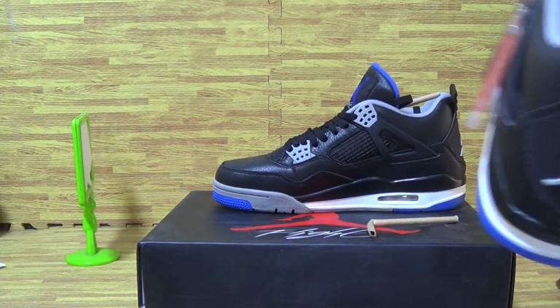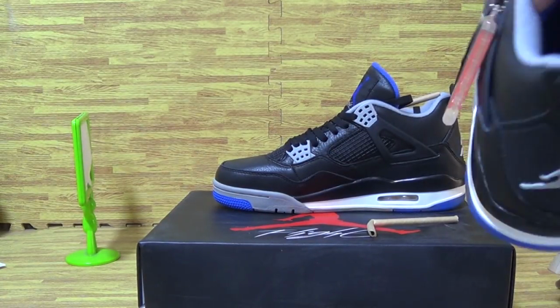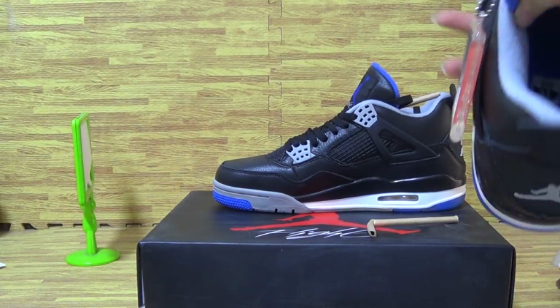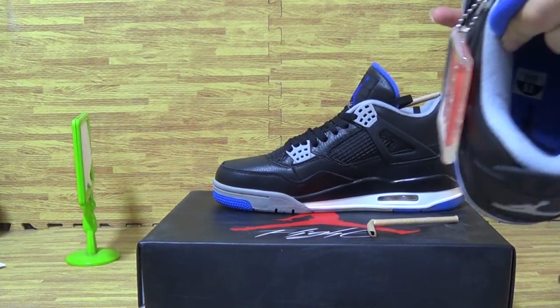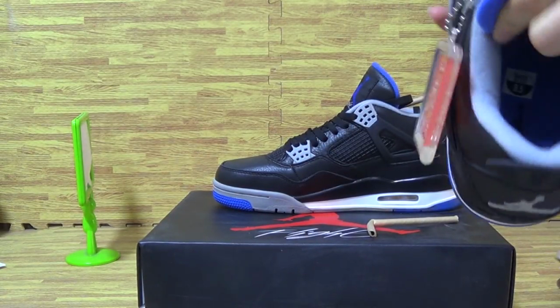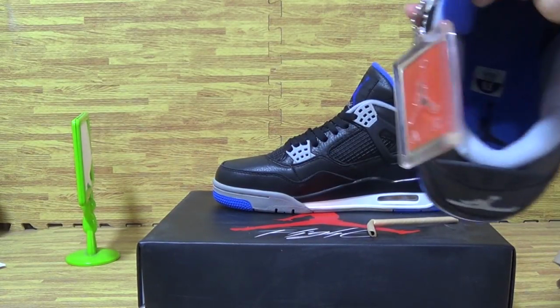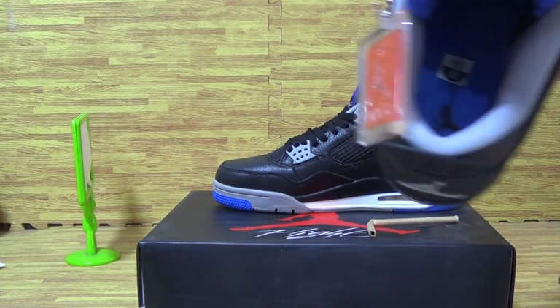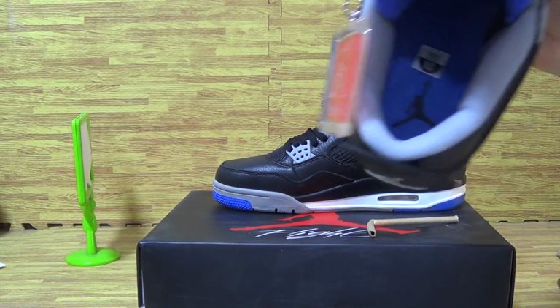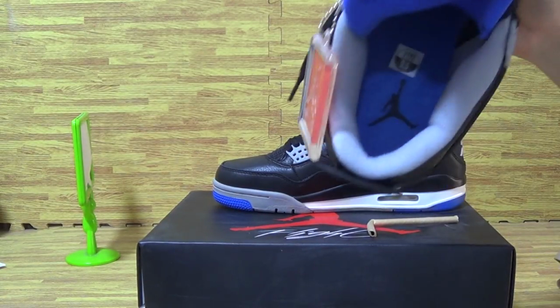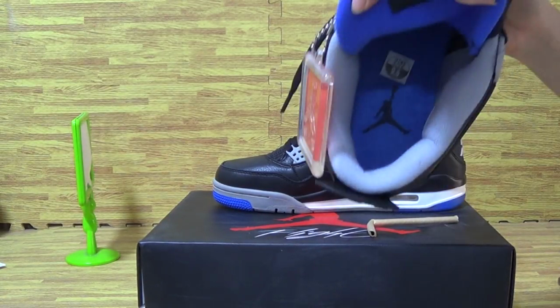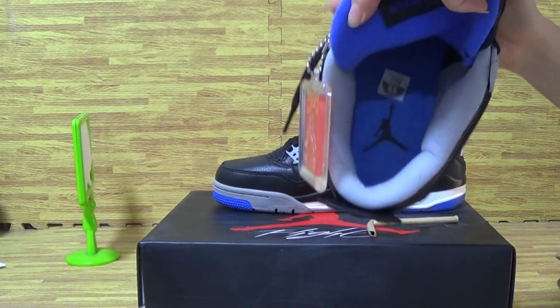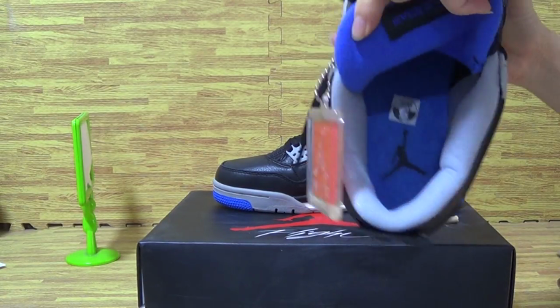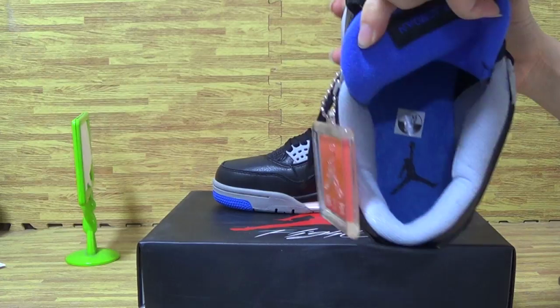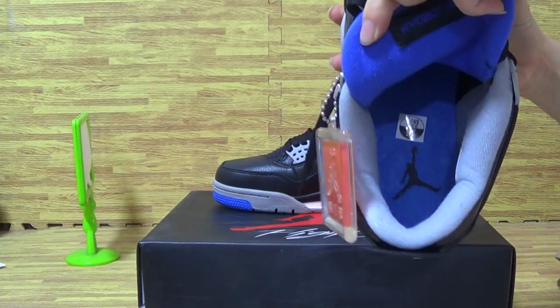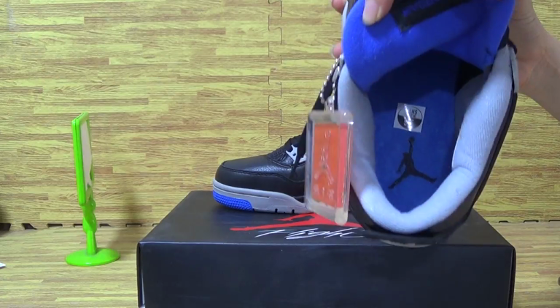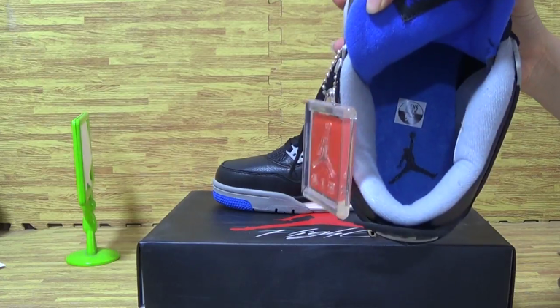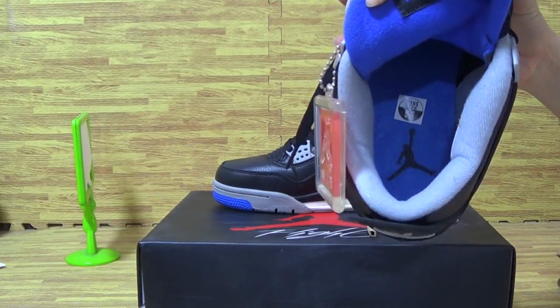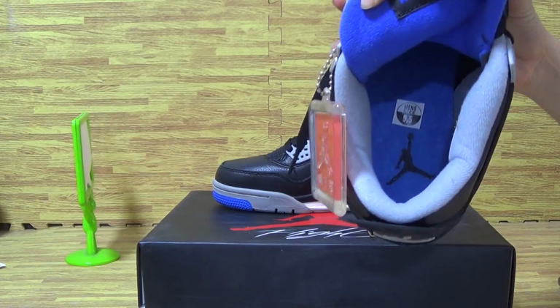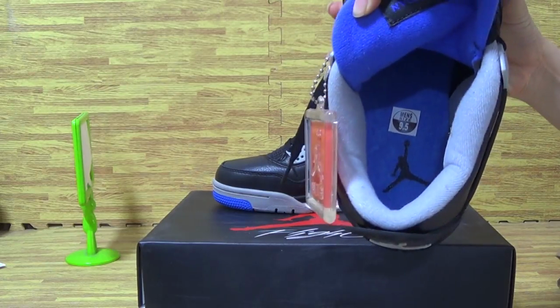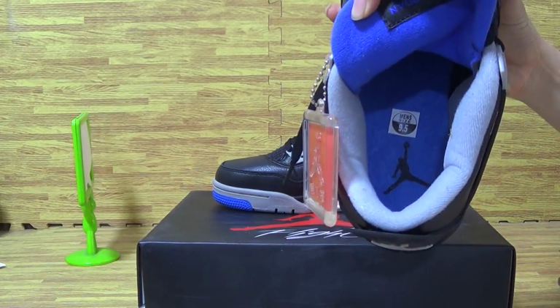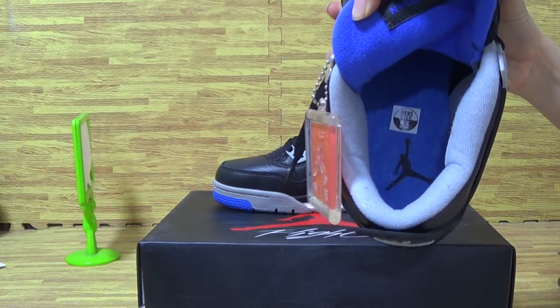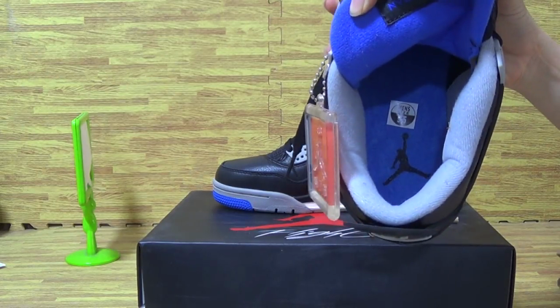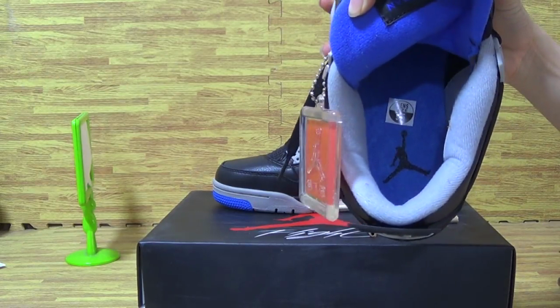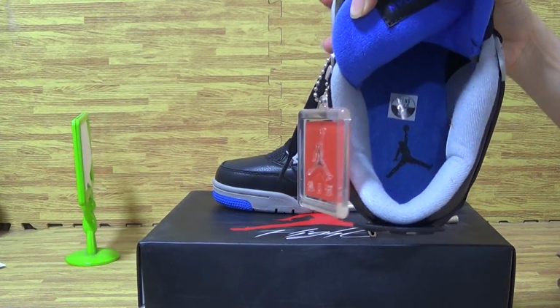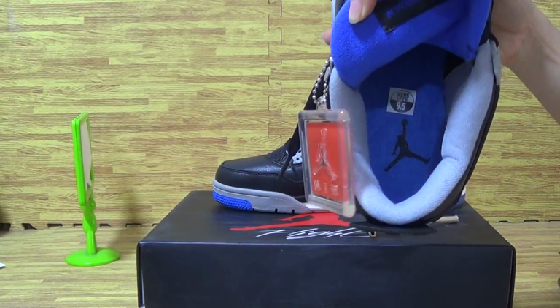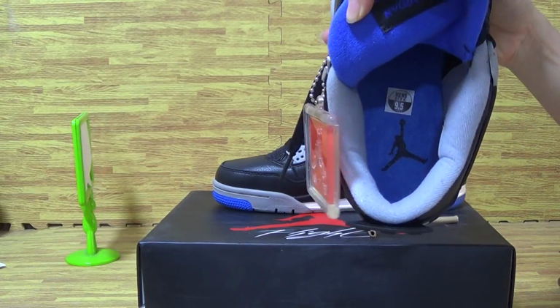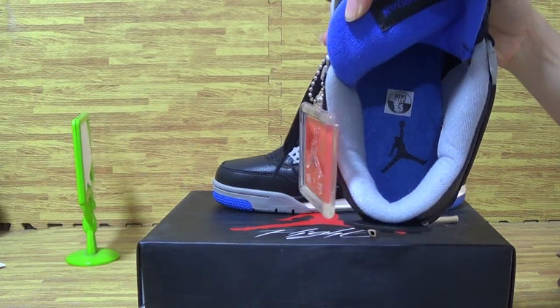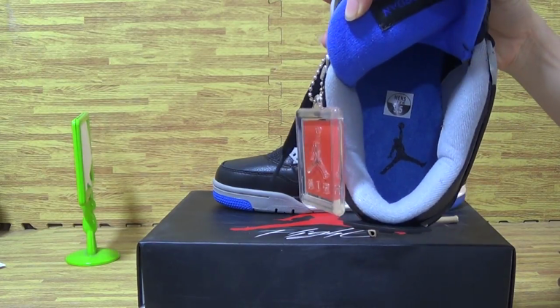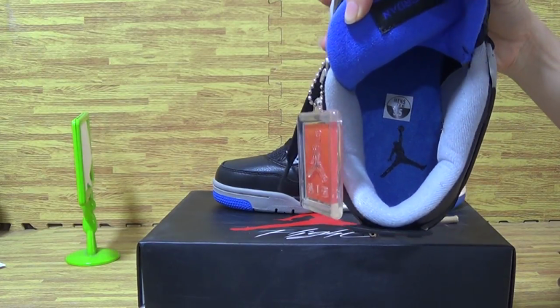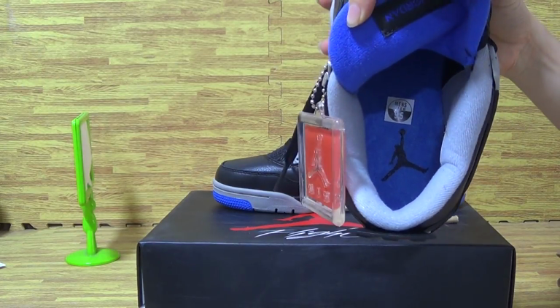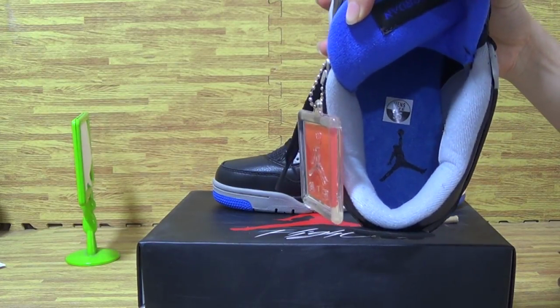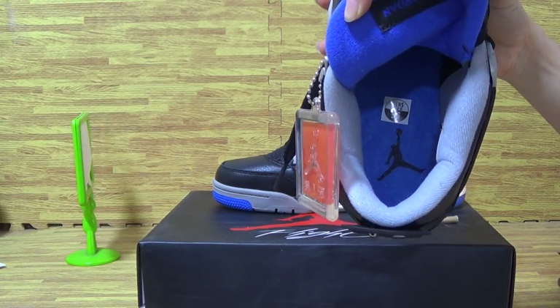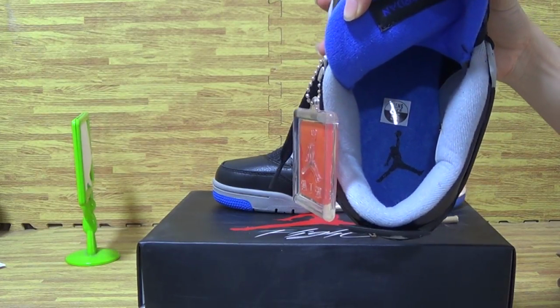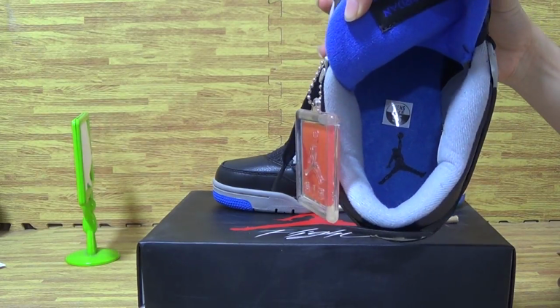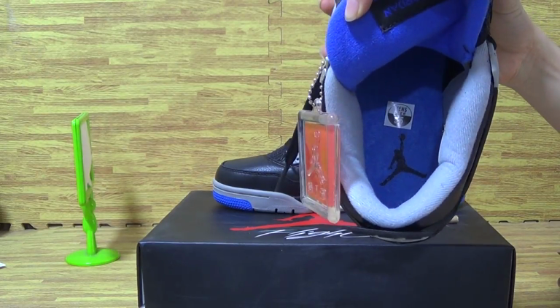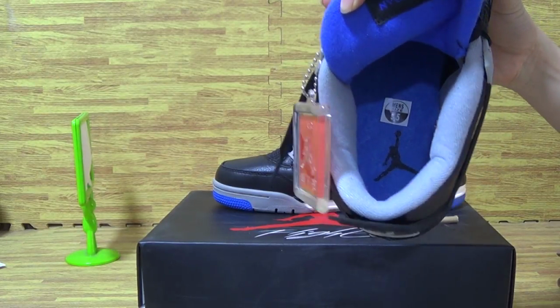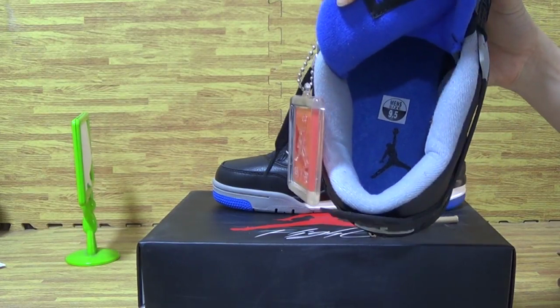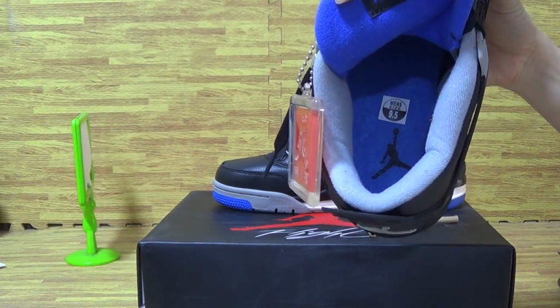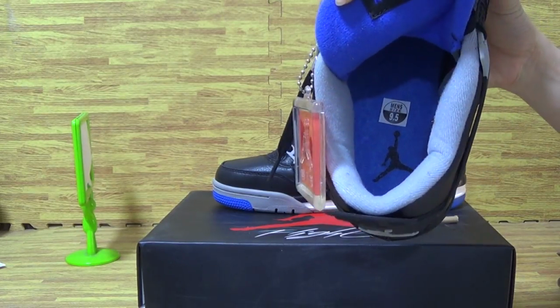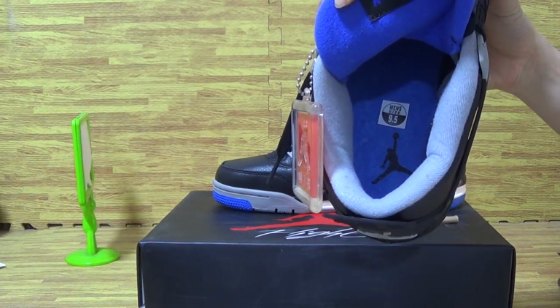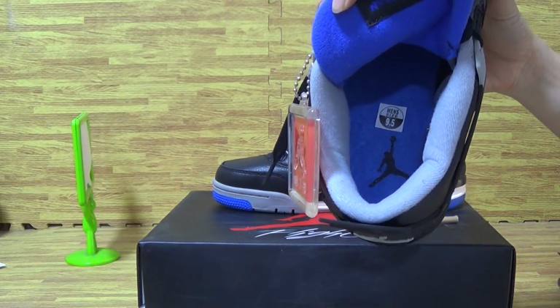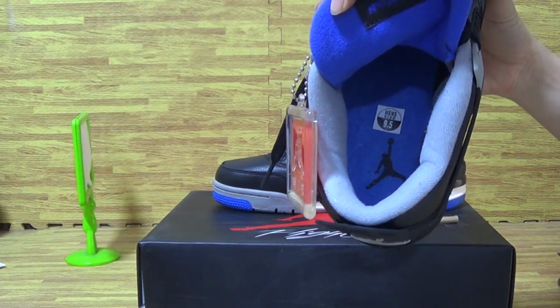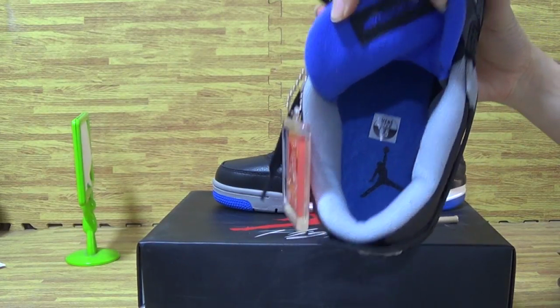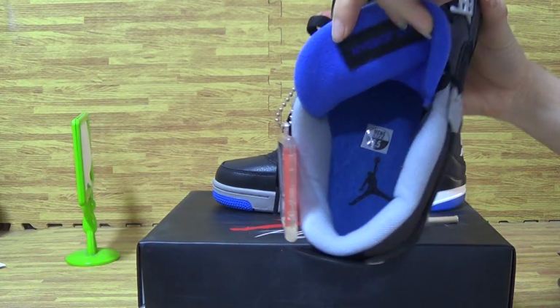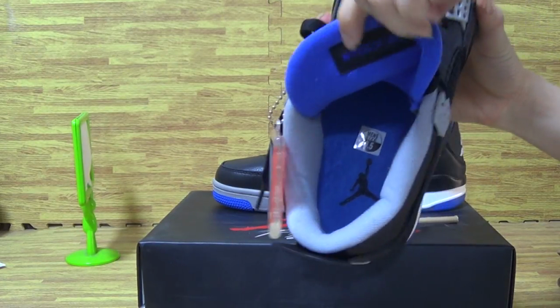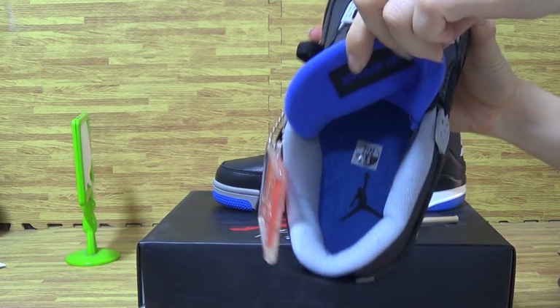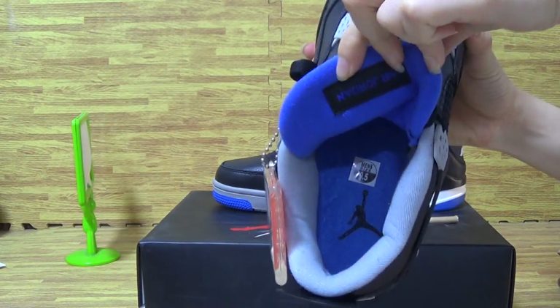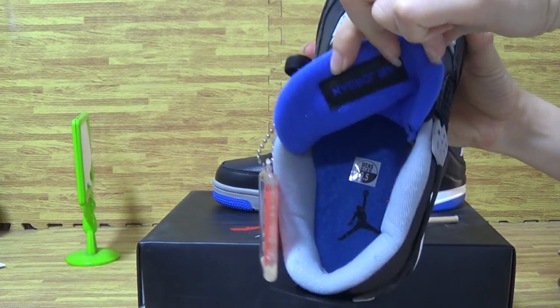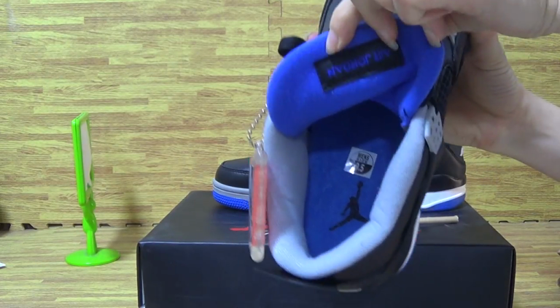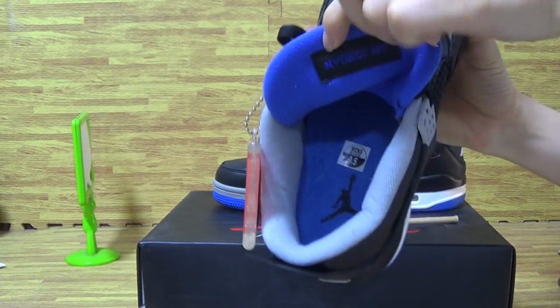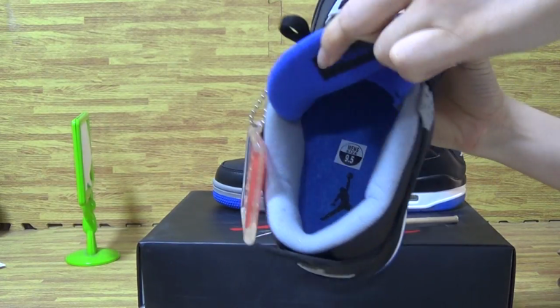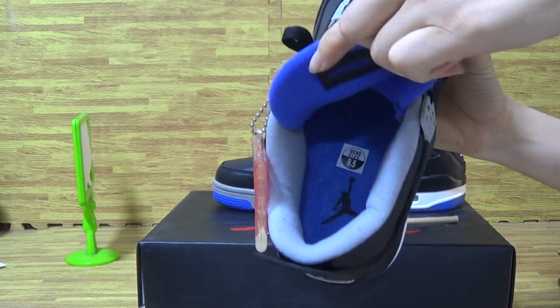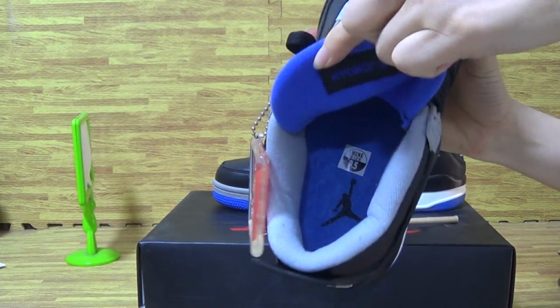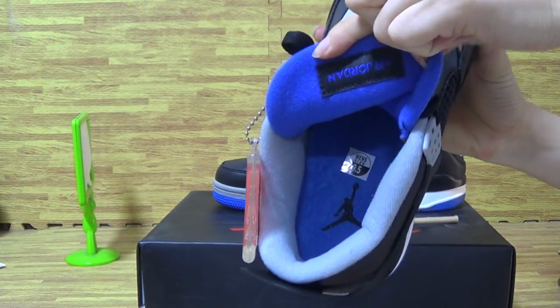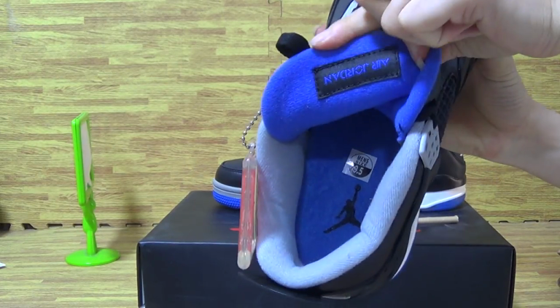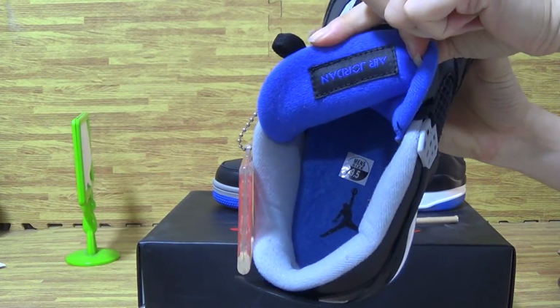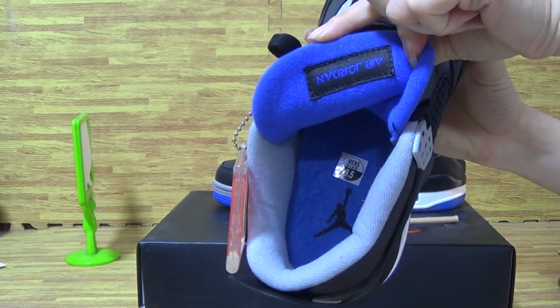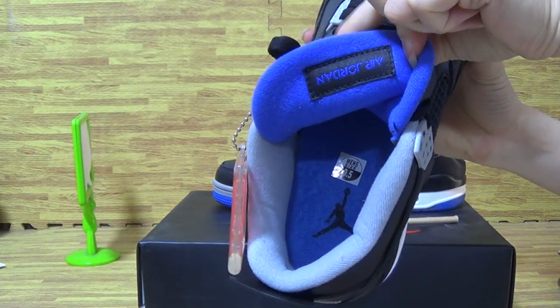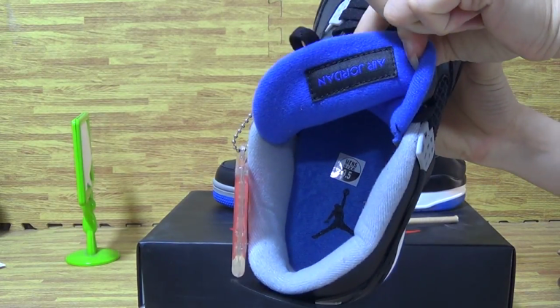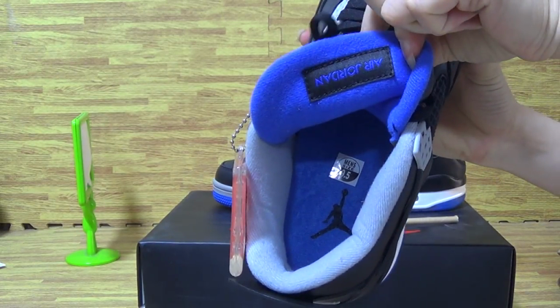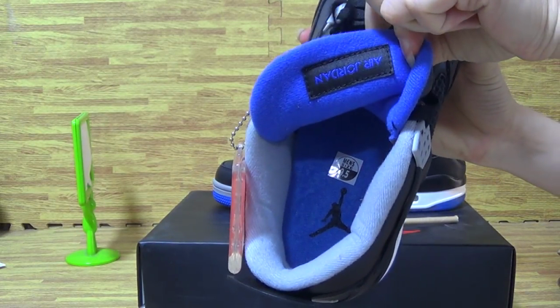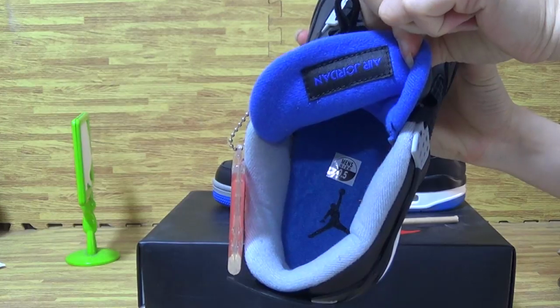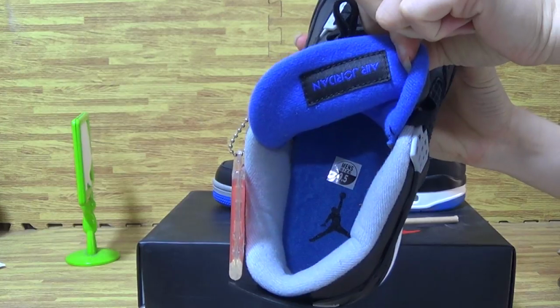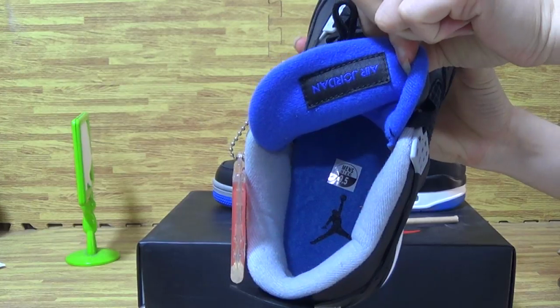Now let's have a look at the shoe's insole. It's black gentleman and the size tag. On the tongue, Jordan.